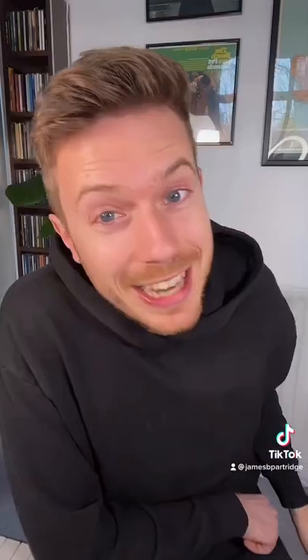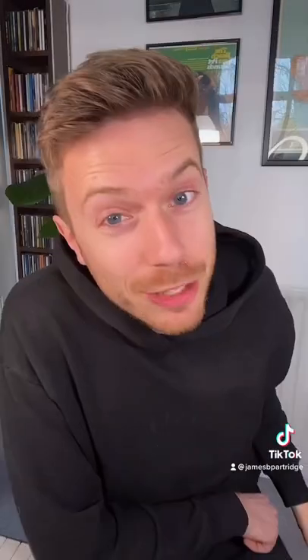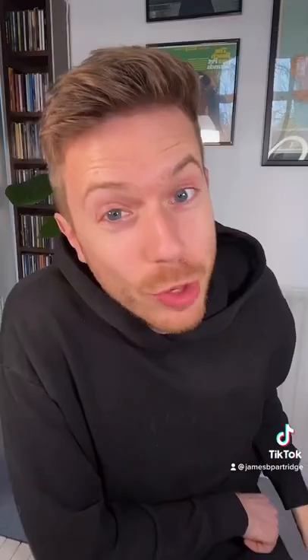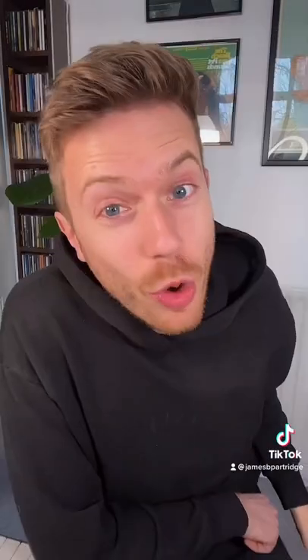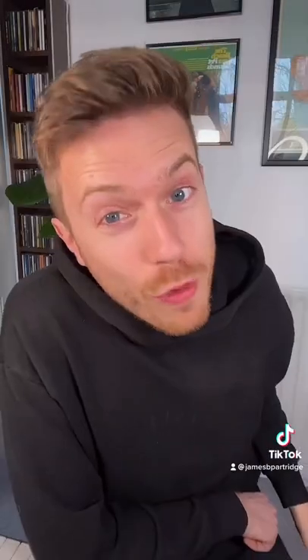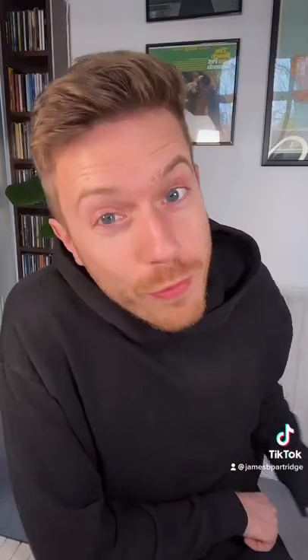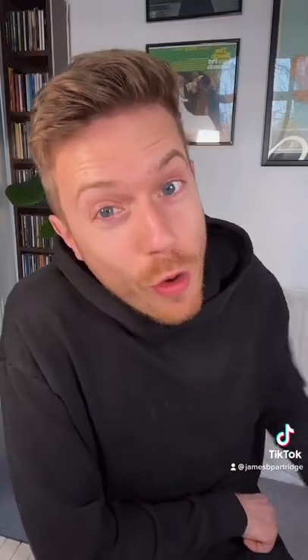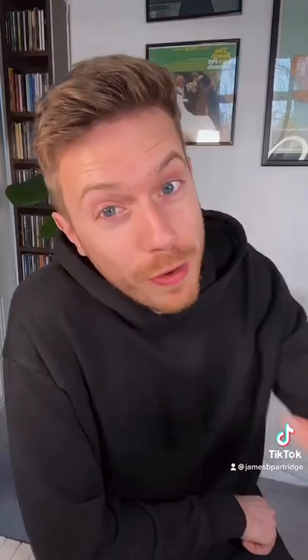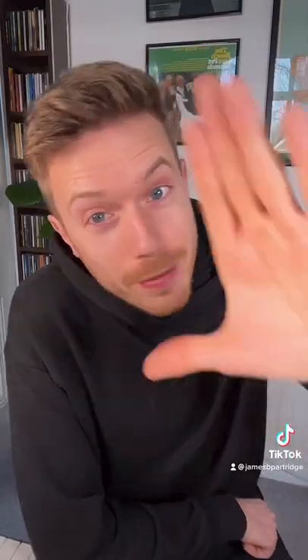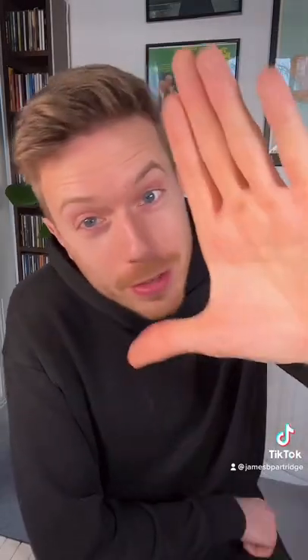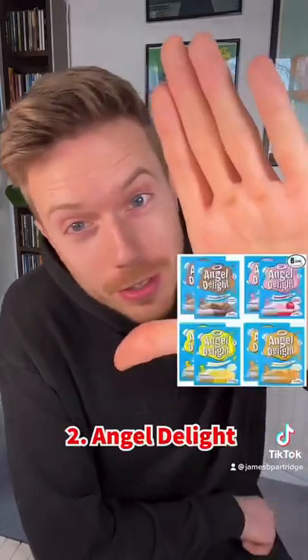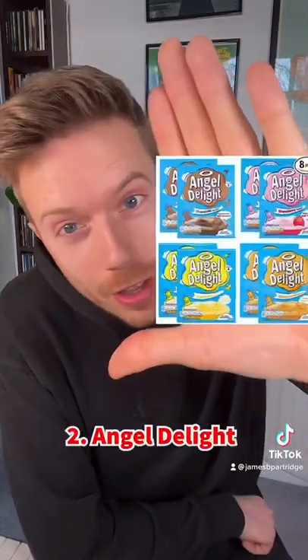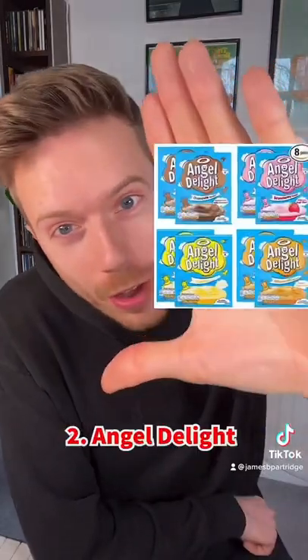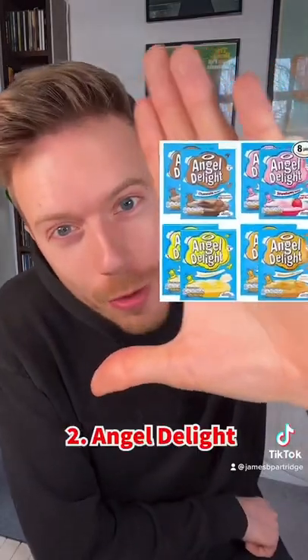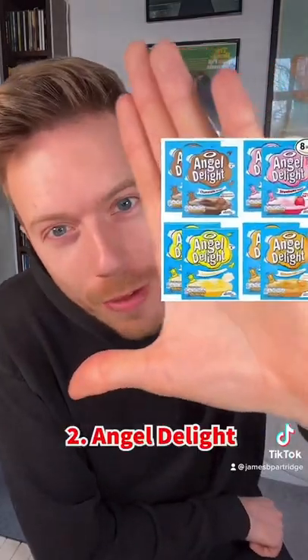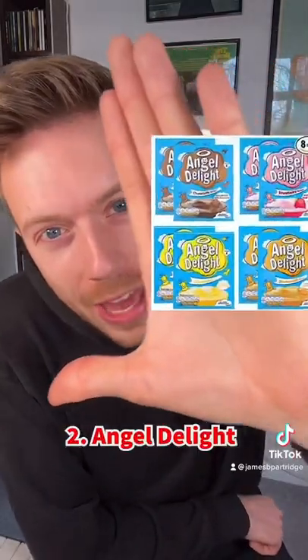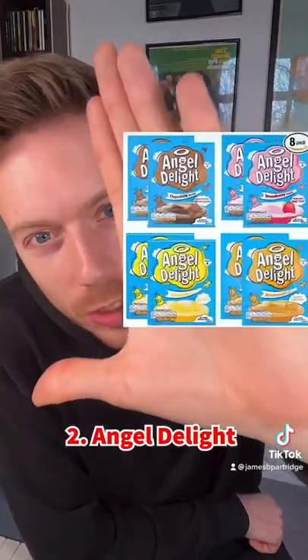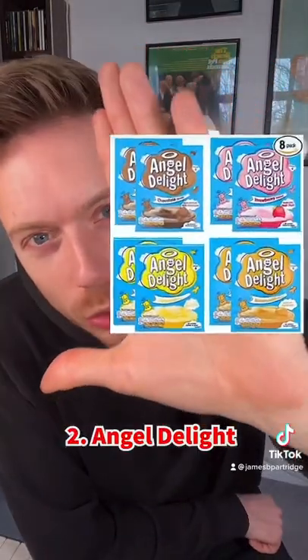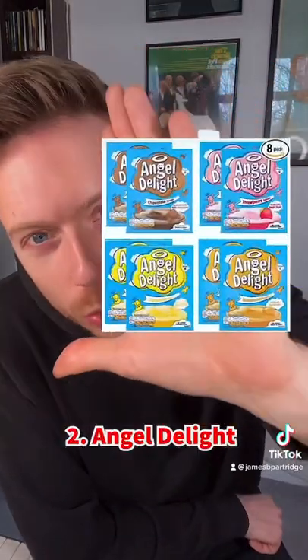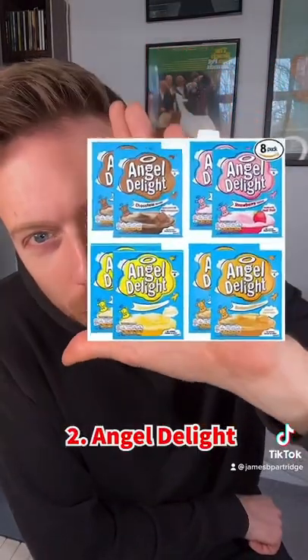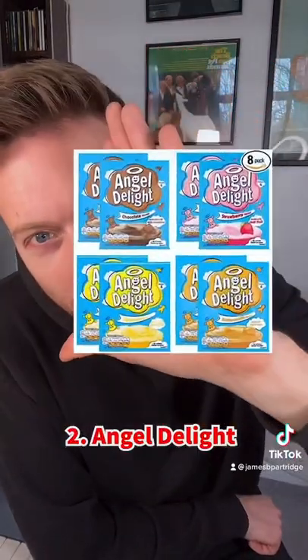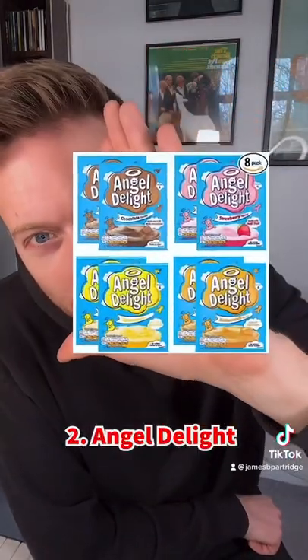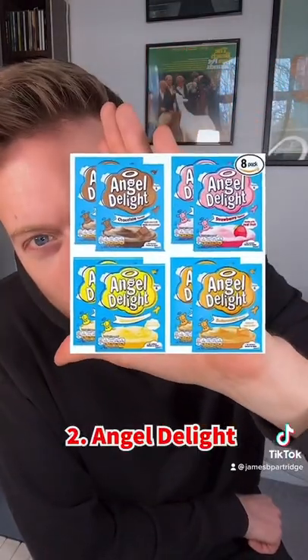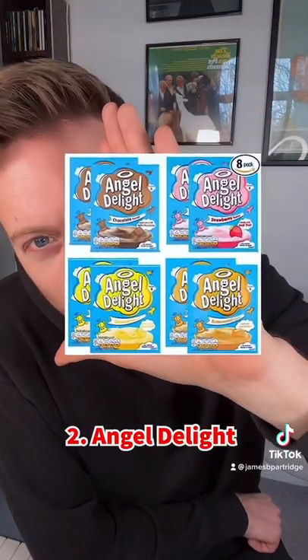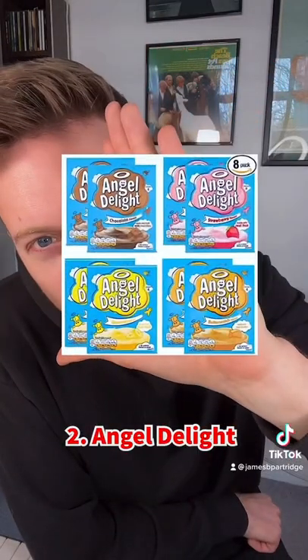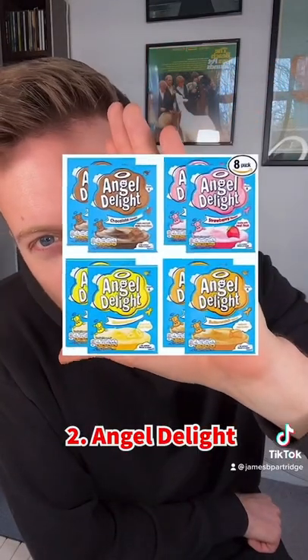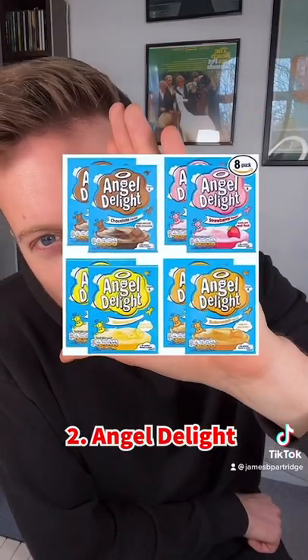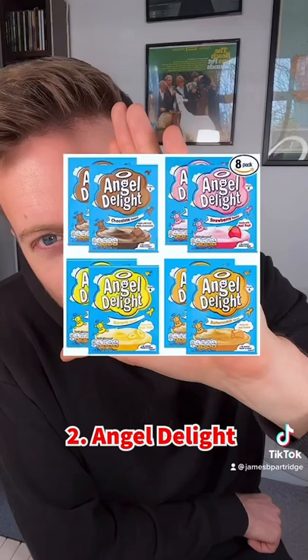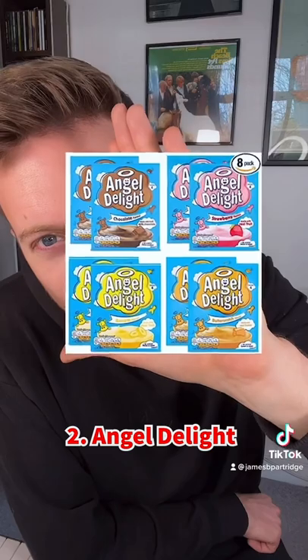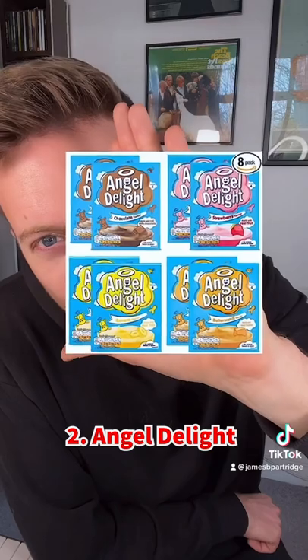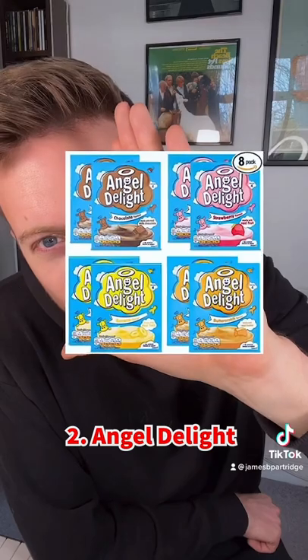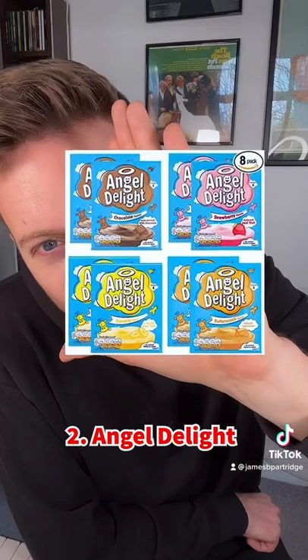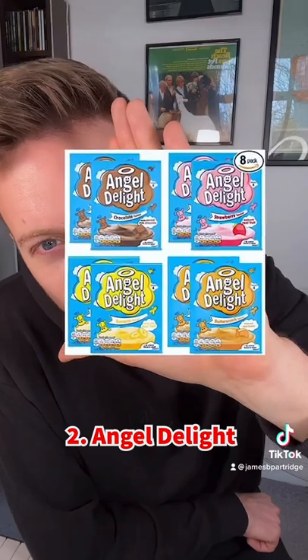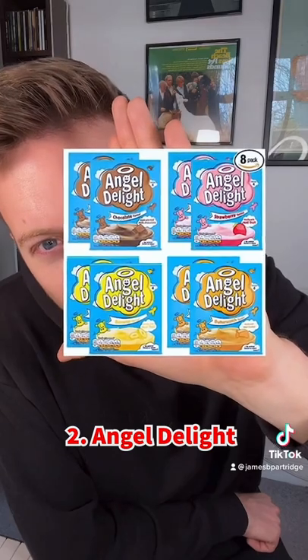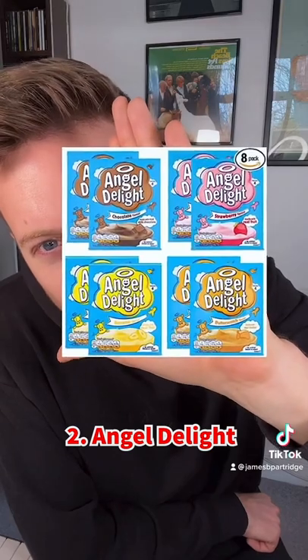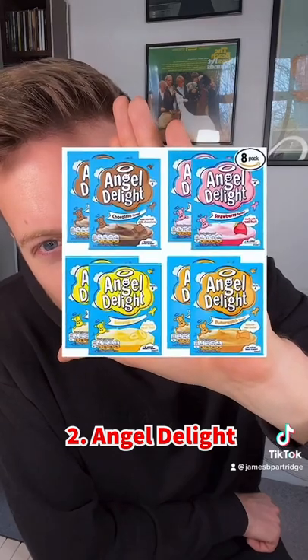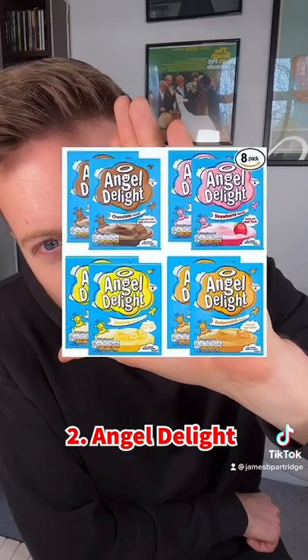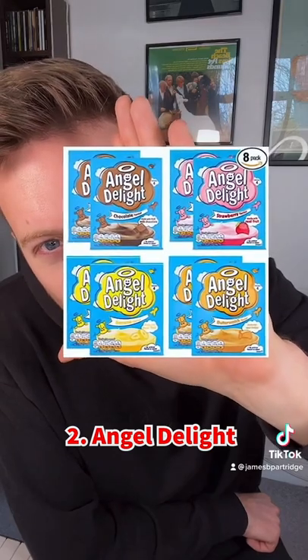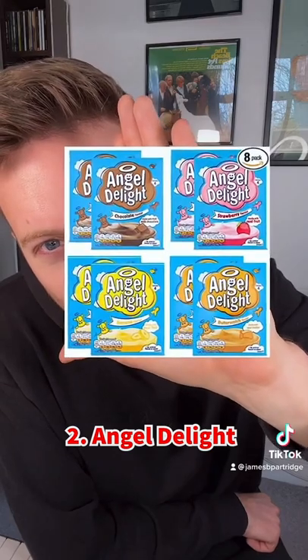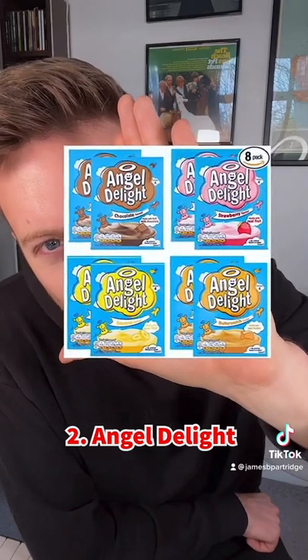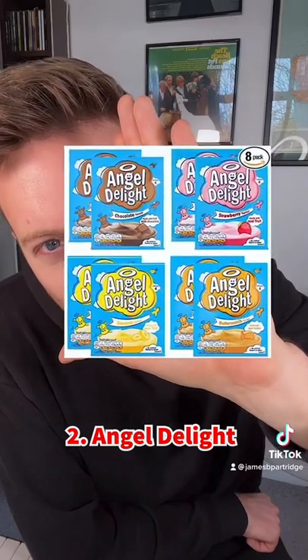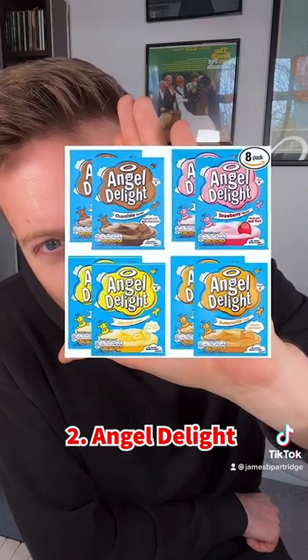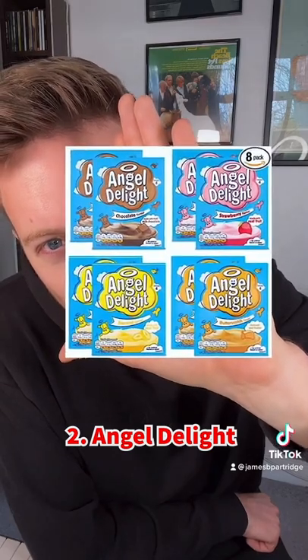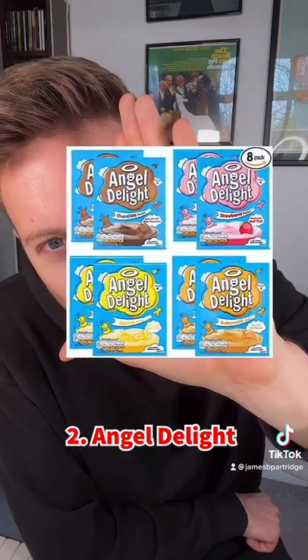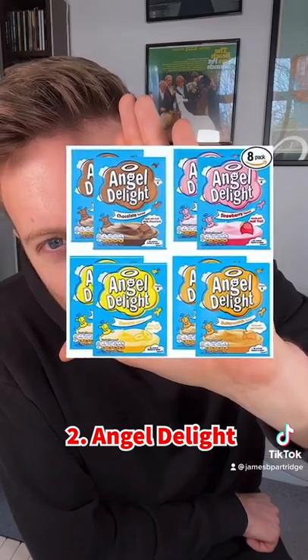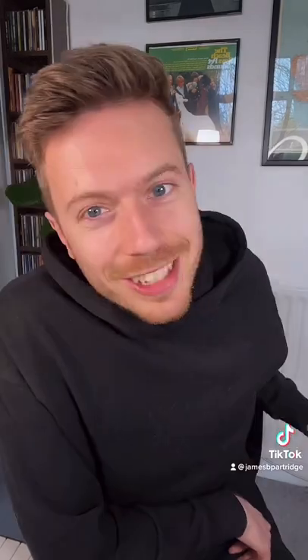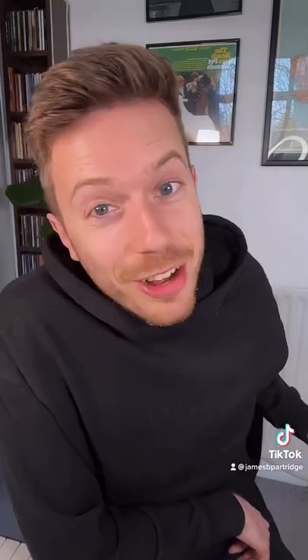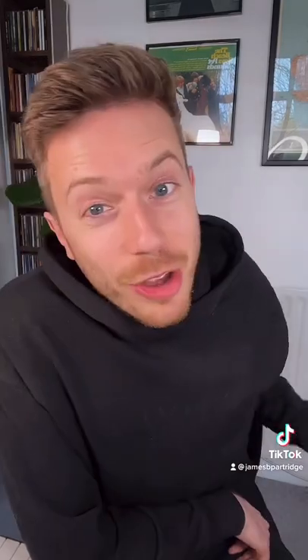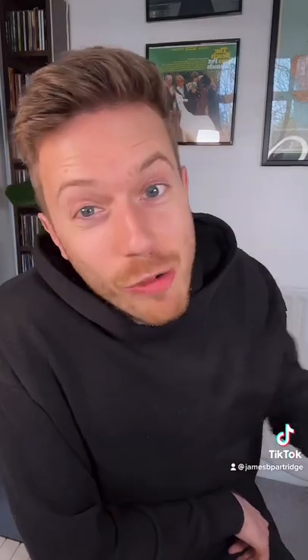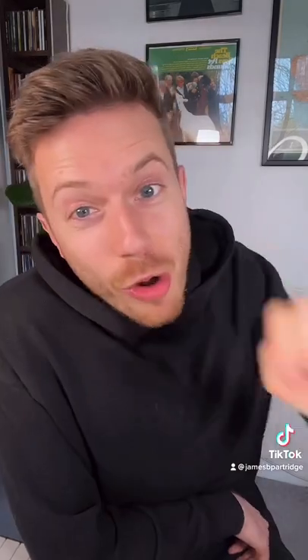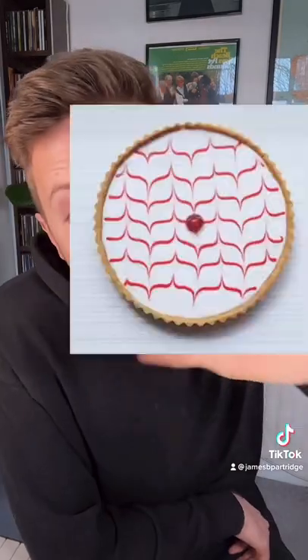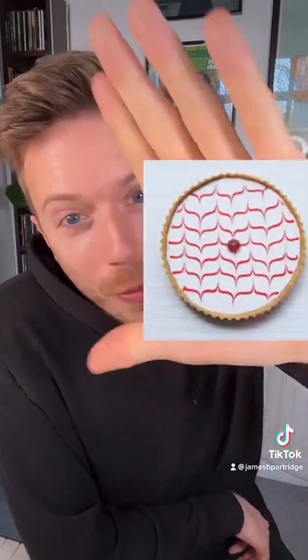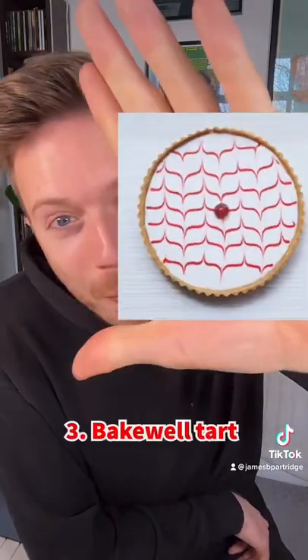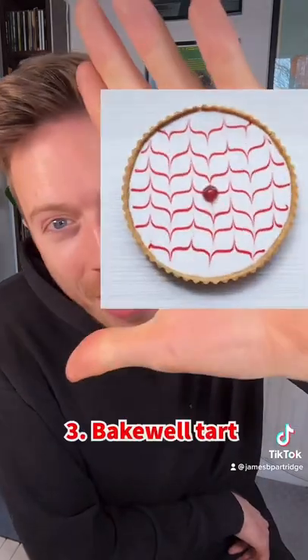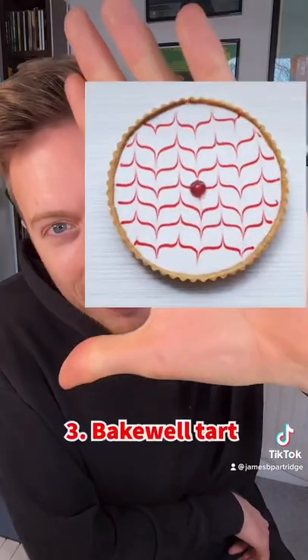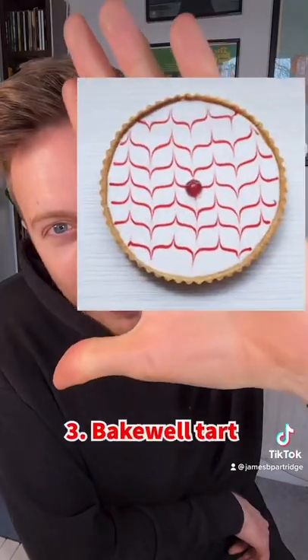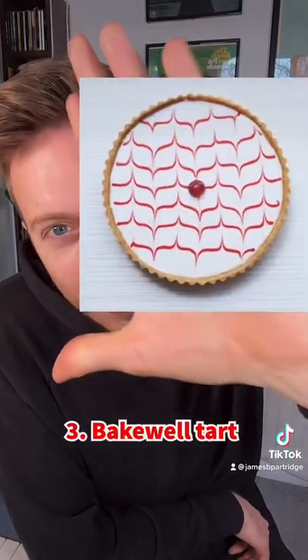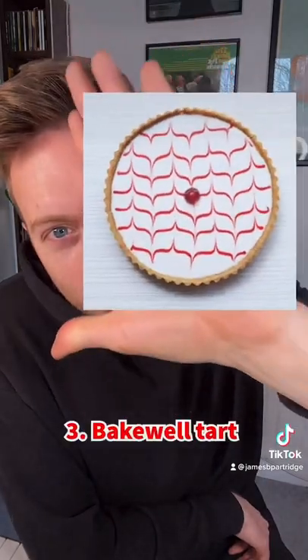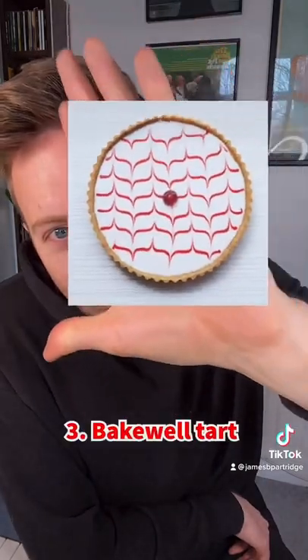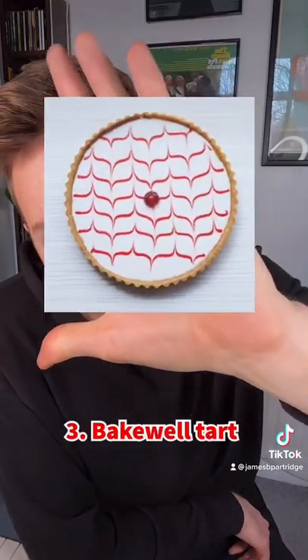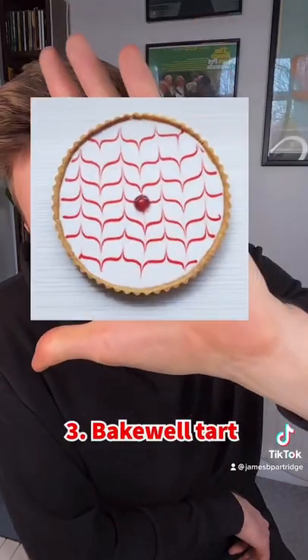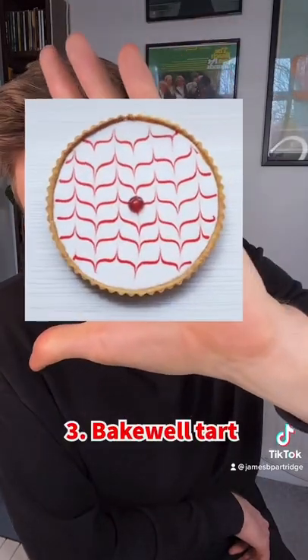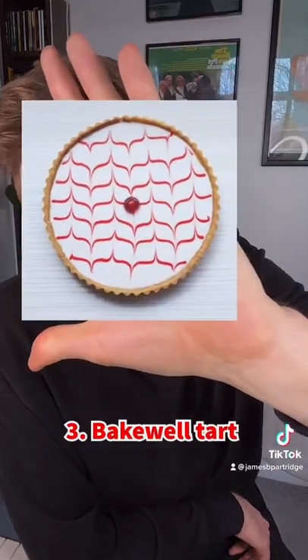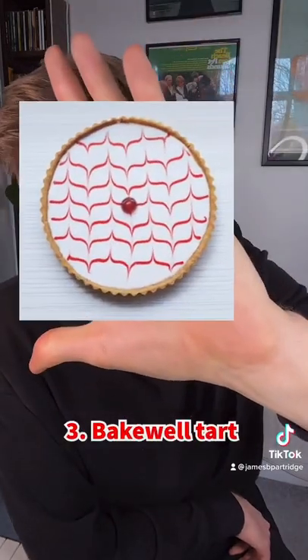Next we've got all four flavours of angel delight. Which was your favourite? I think butterscotch was my number one. Can't go wrong with a massive Bakewell tart.